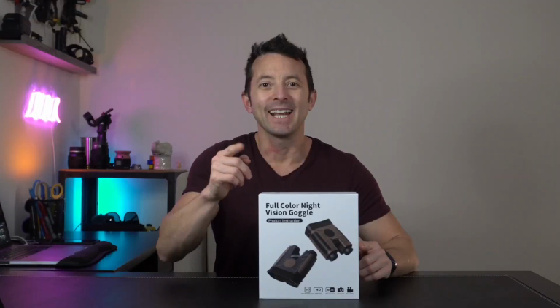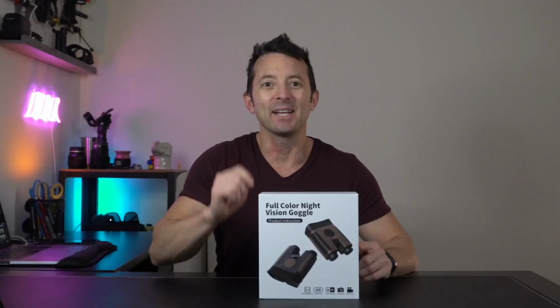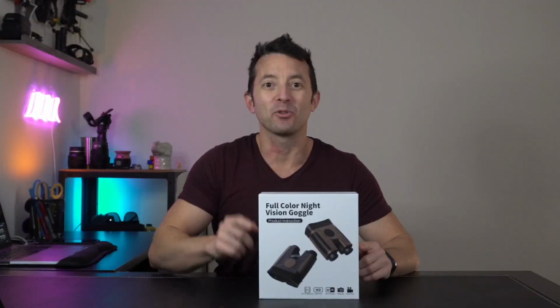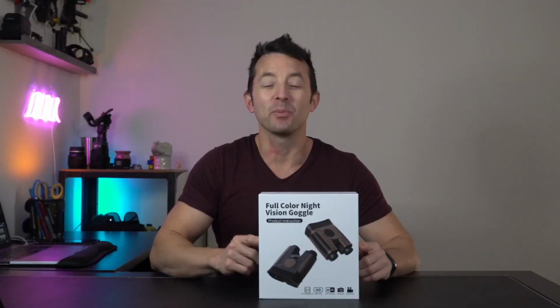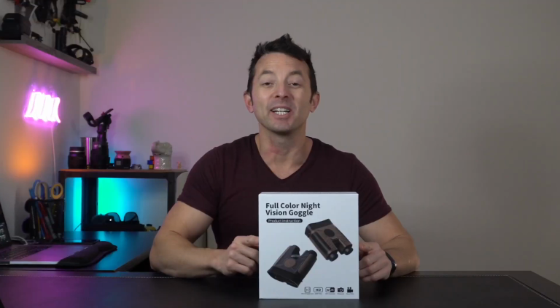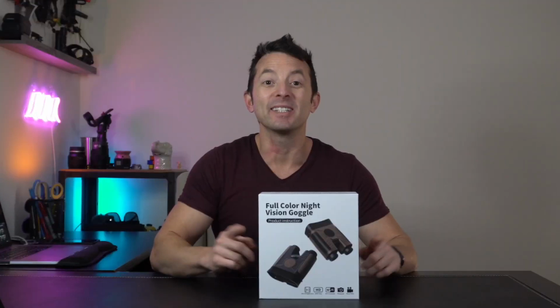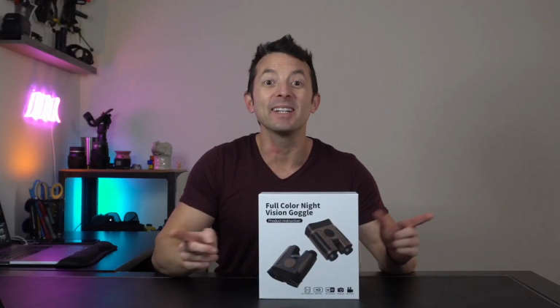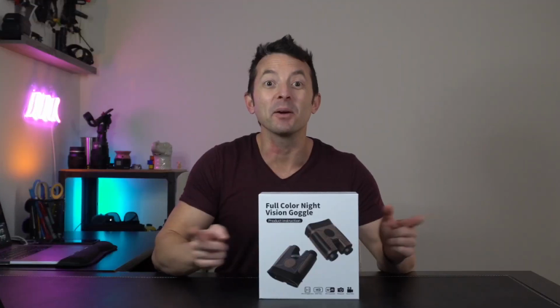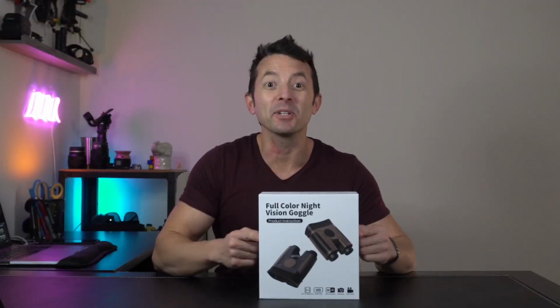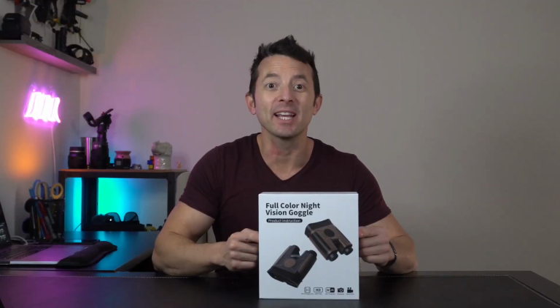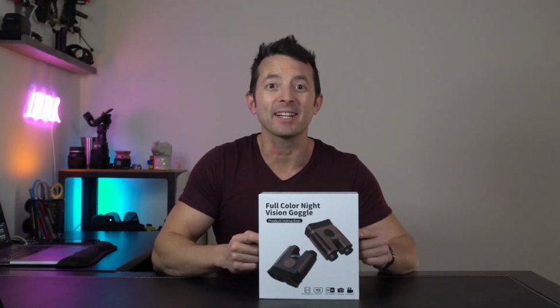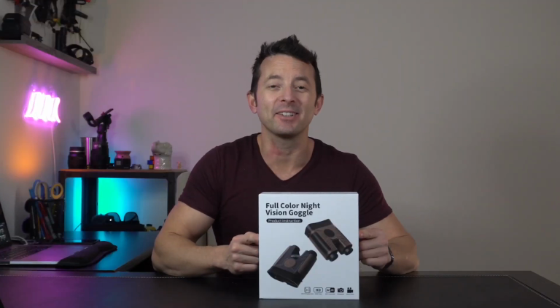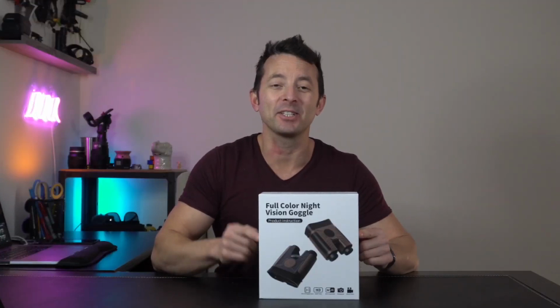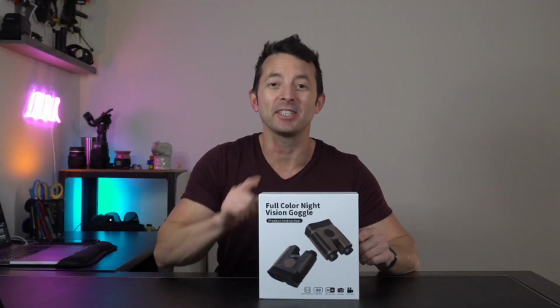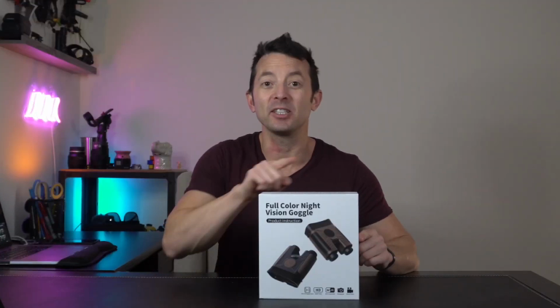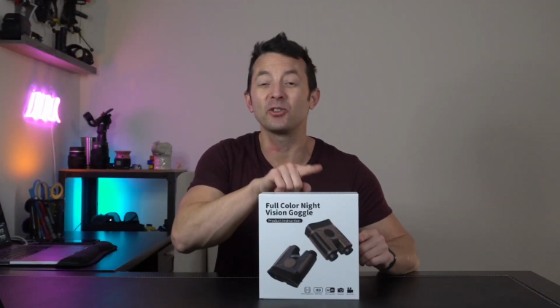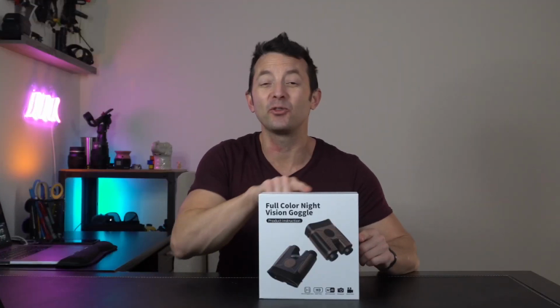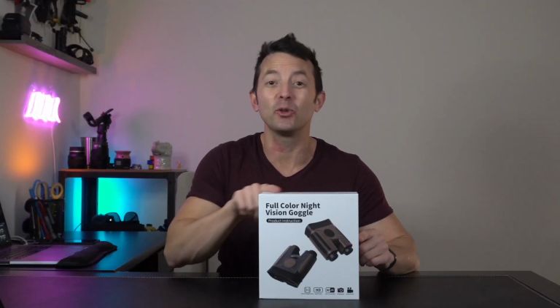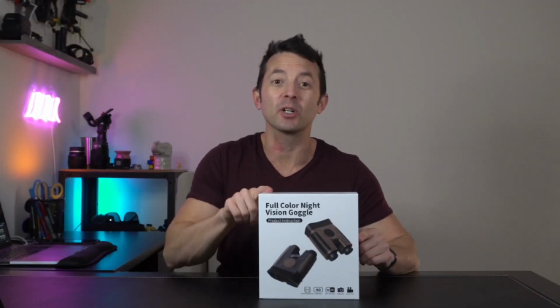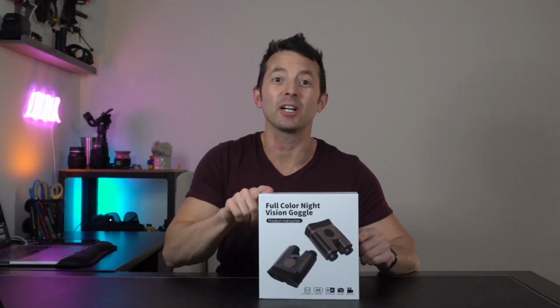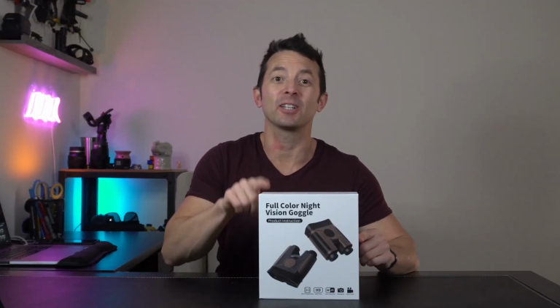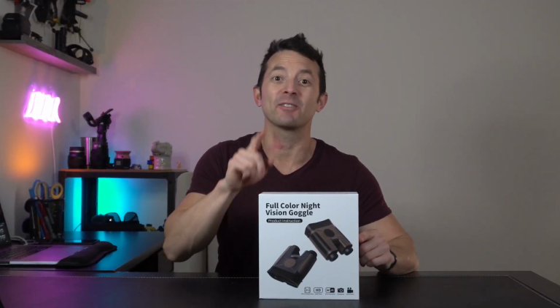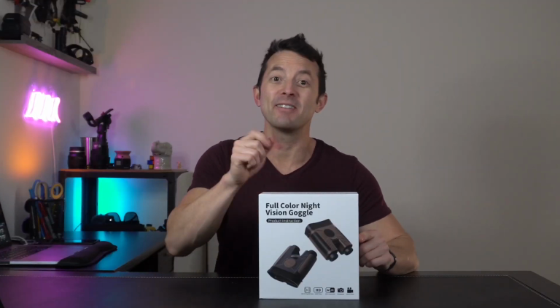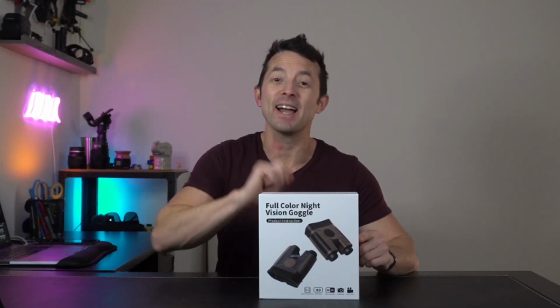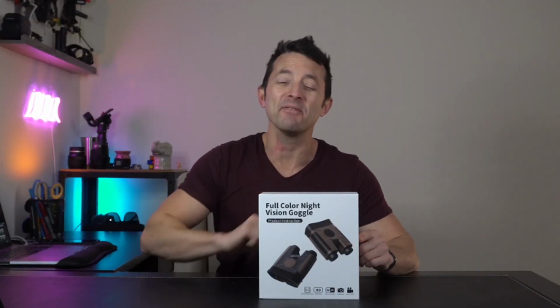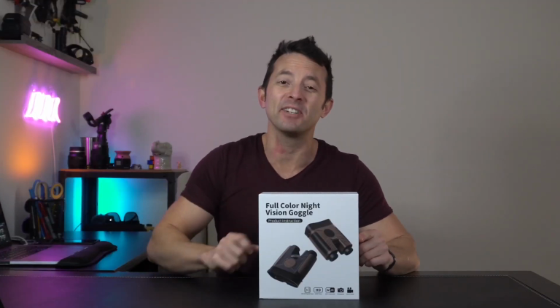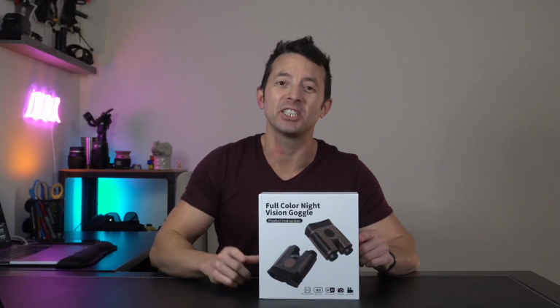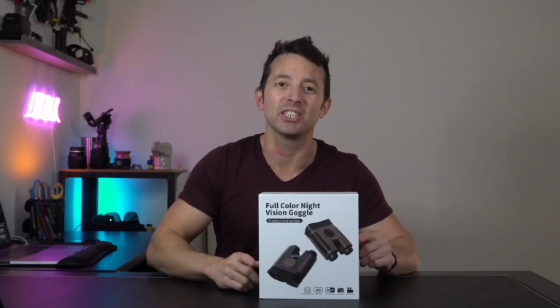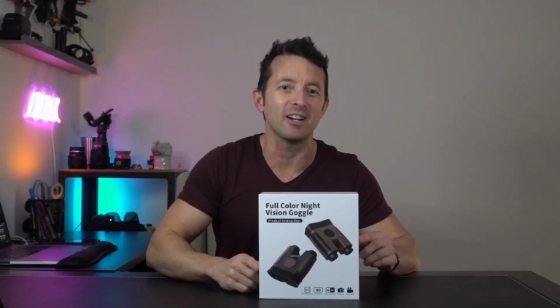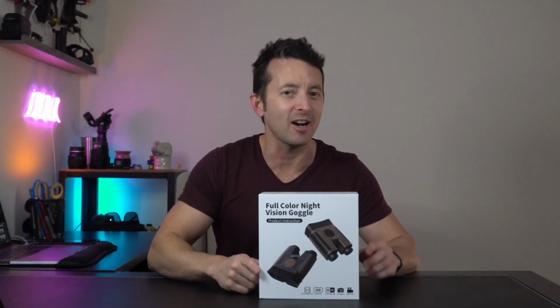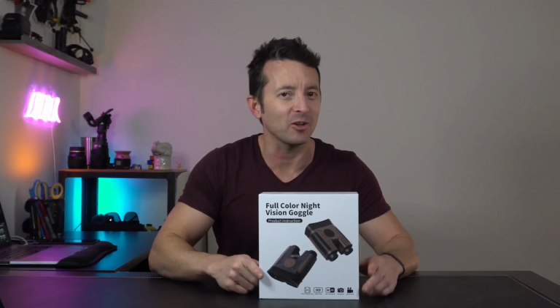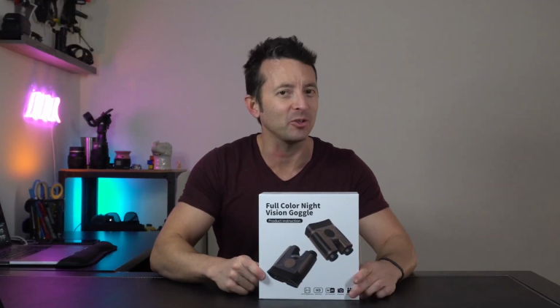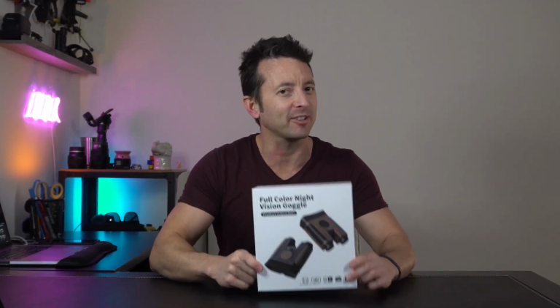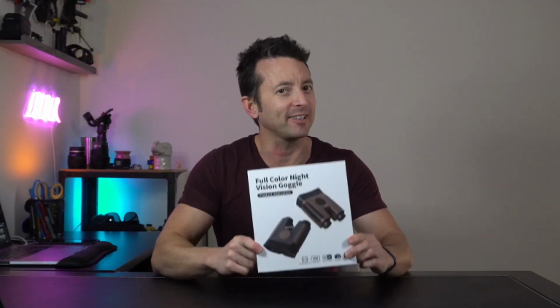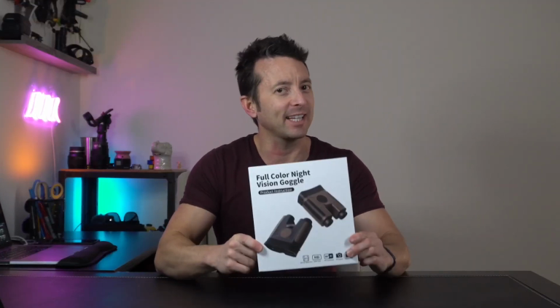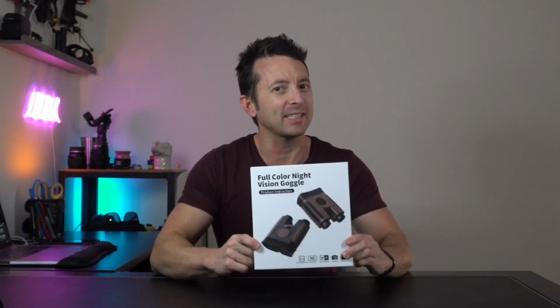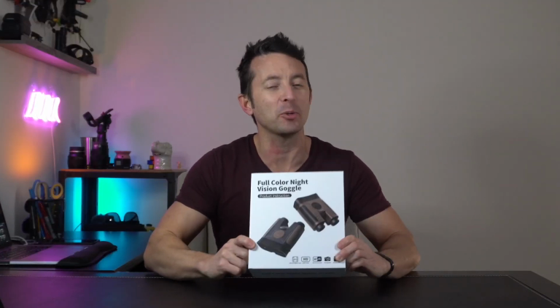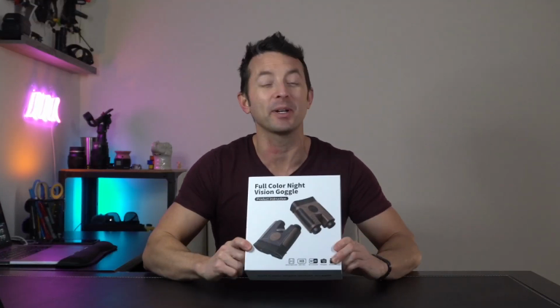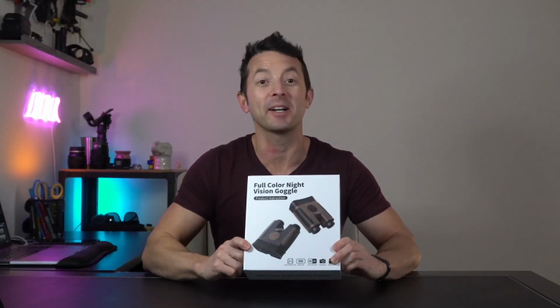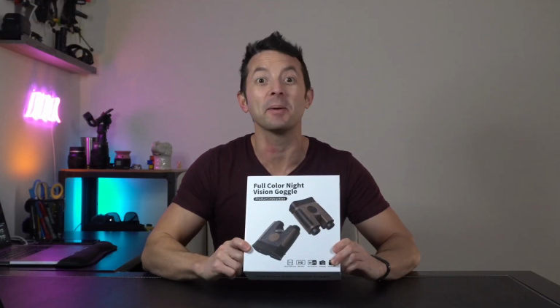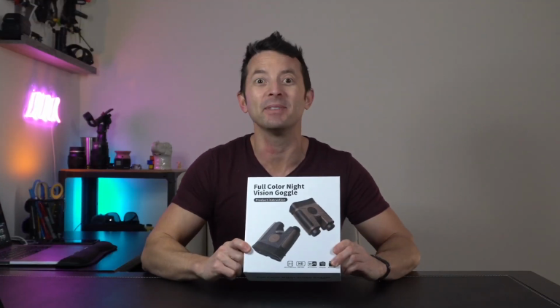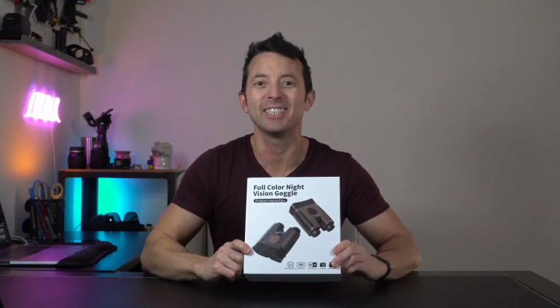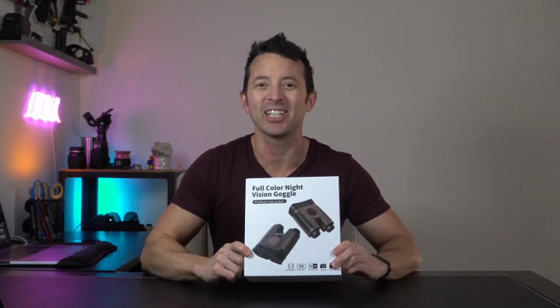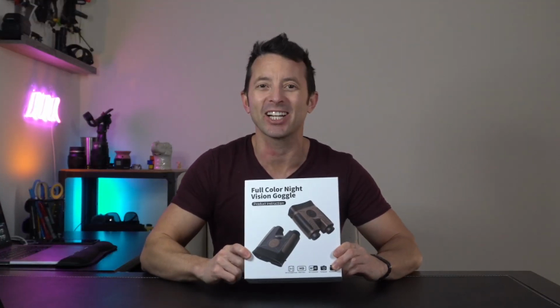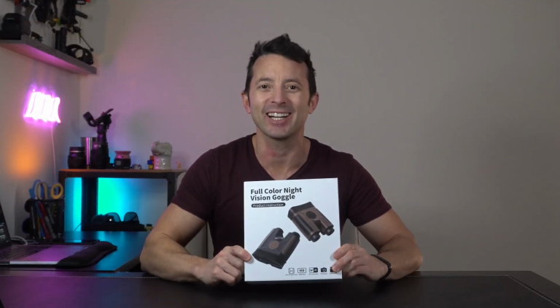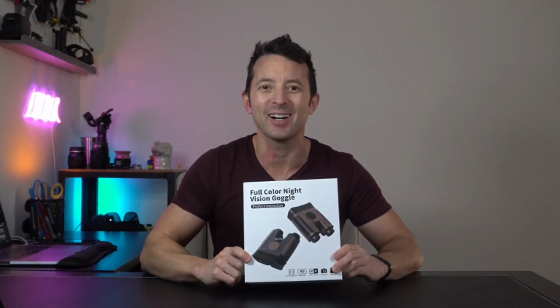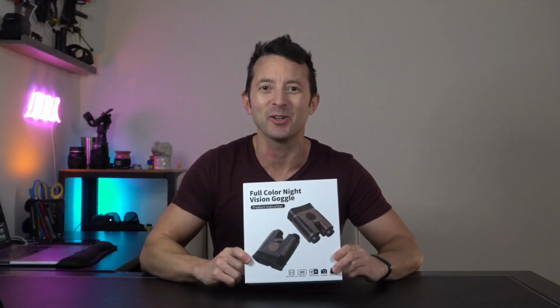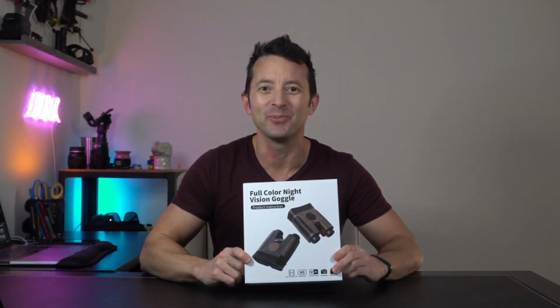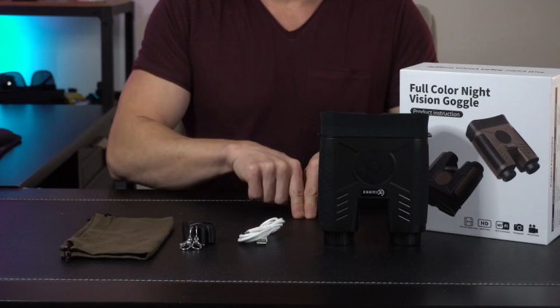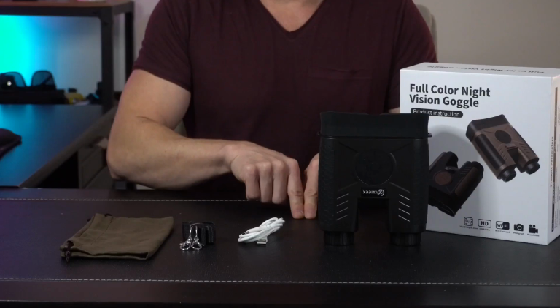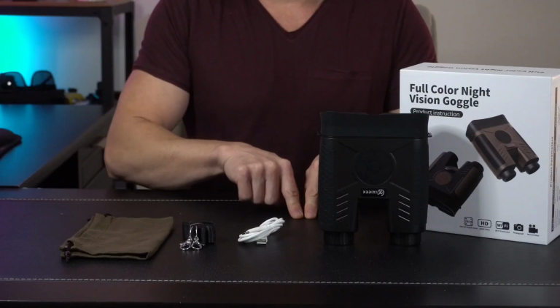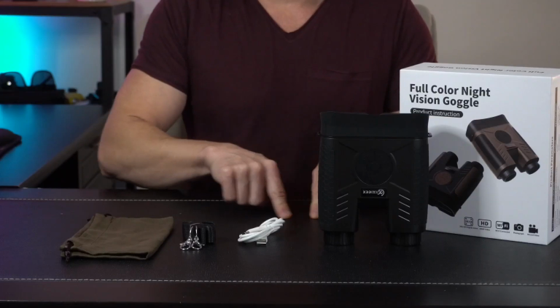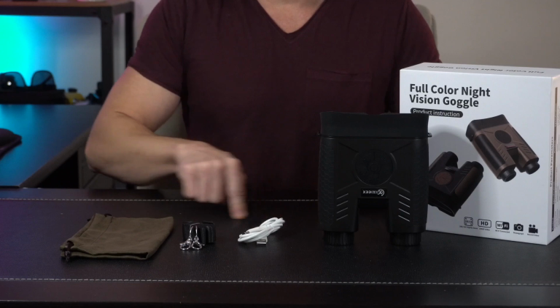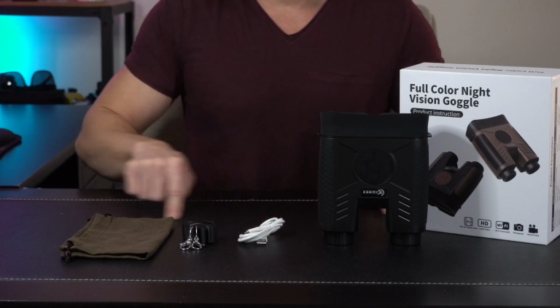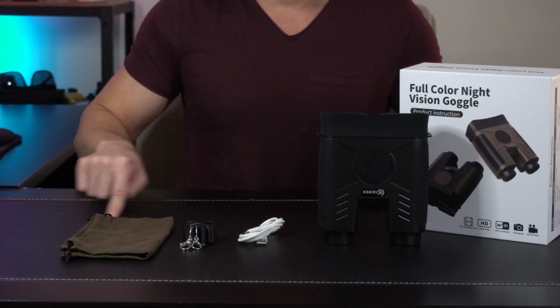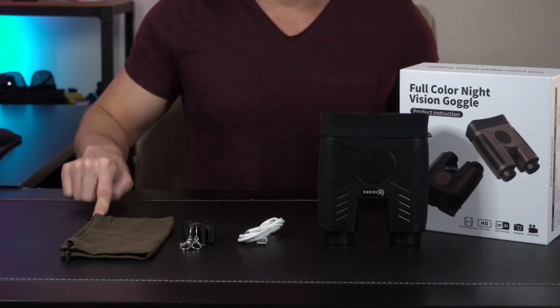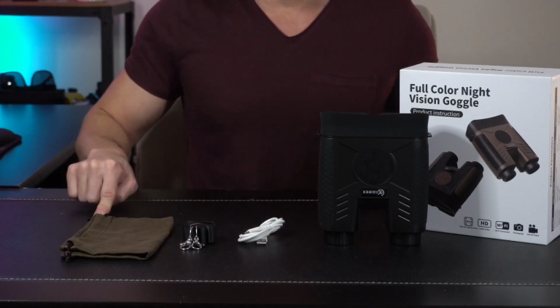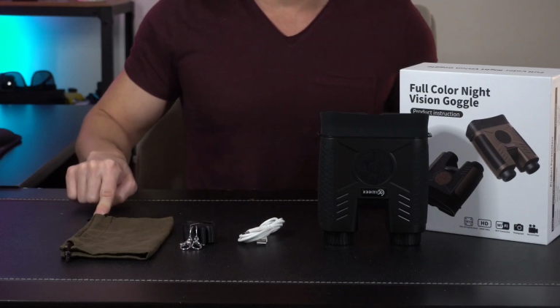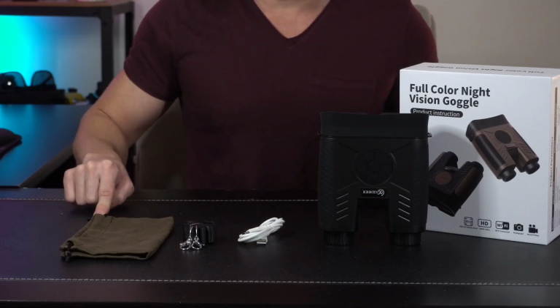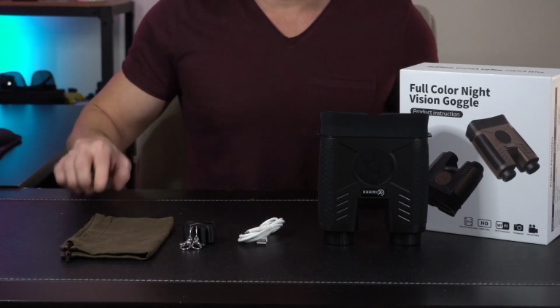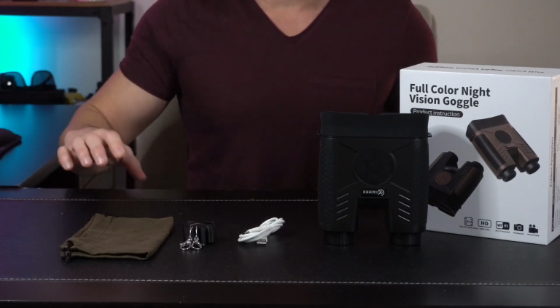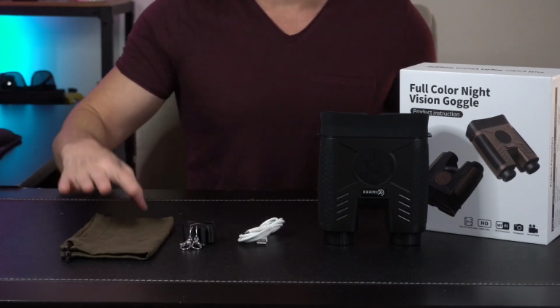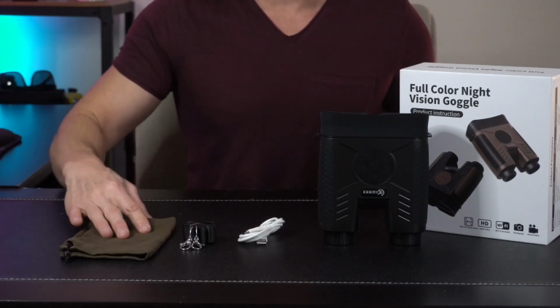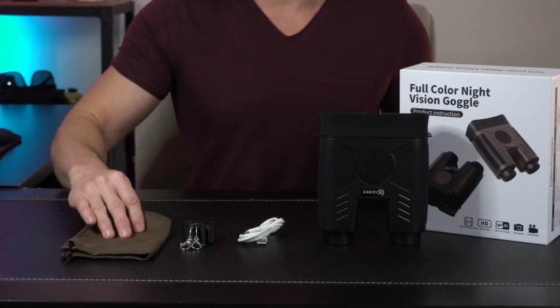Hey everybody, today we're taking a look at these full color night vision goggles. Let's open it up and check it out. Here's everything included in the box.